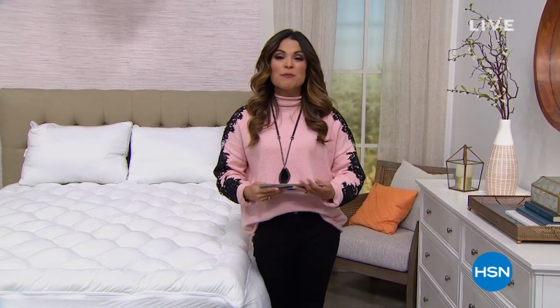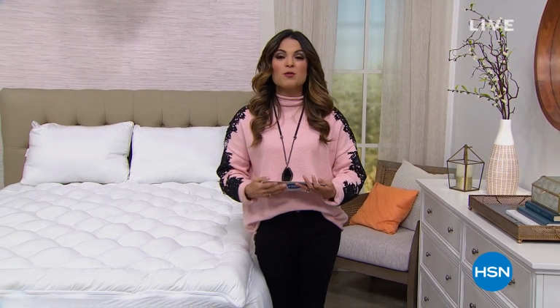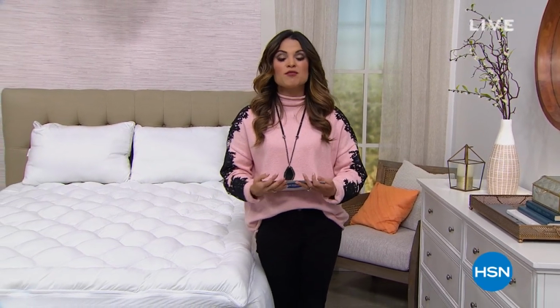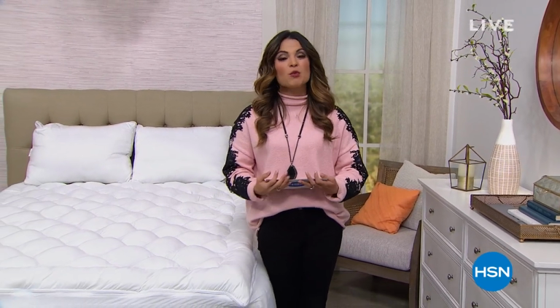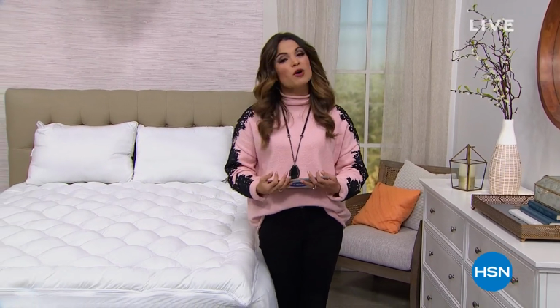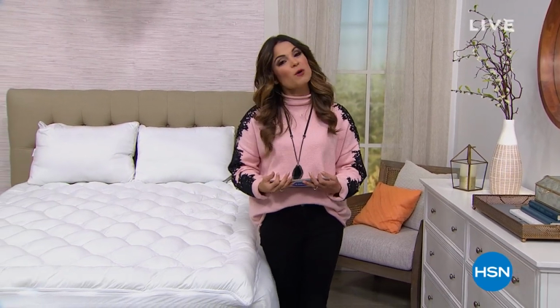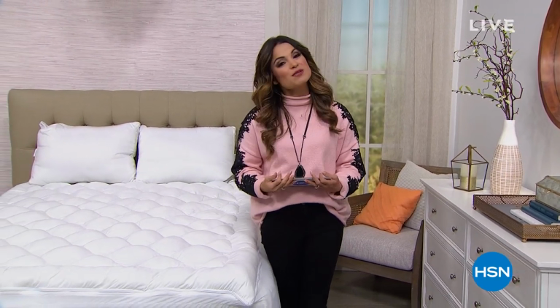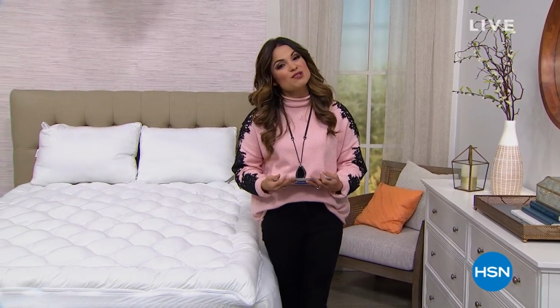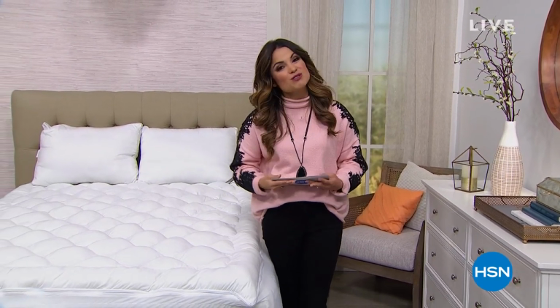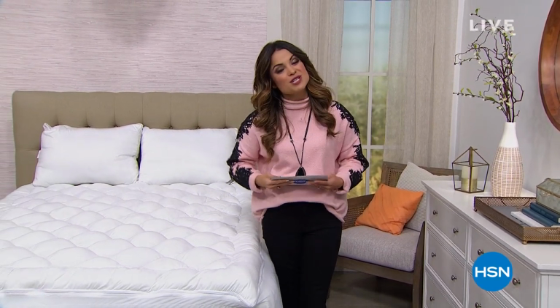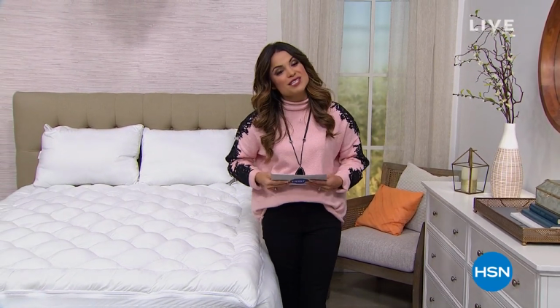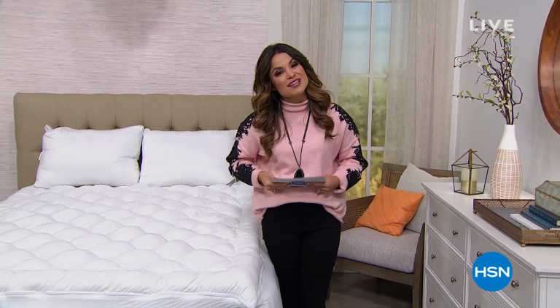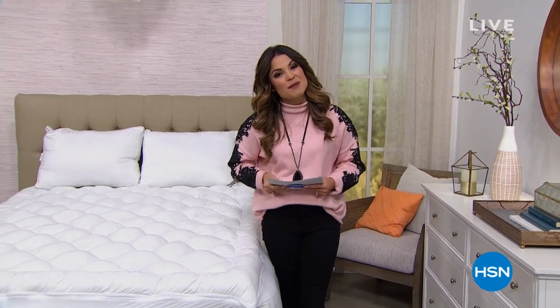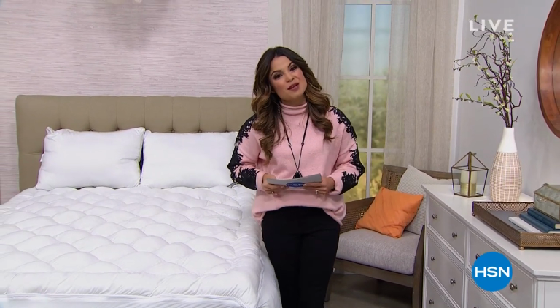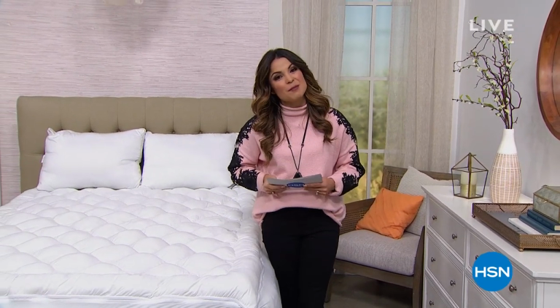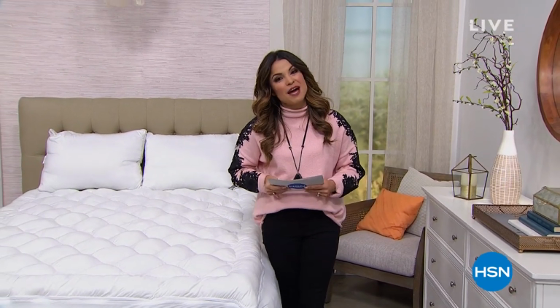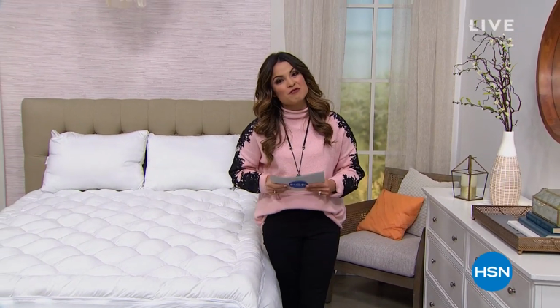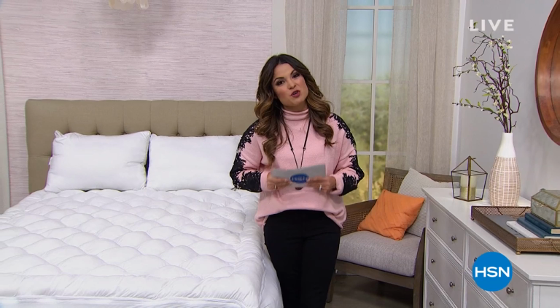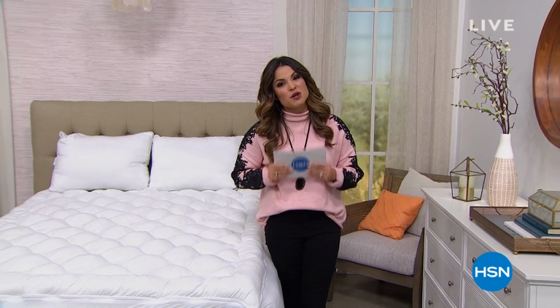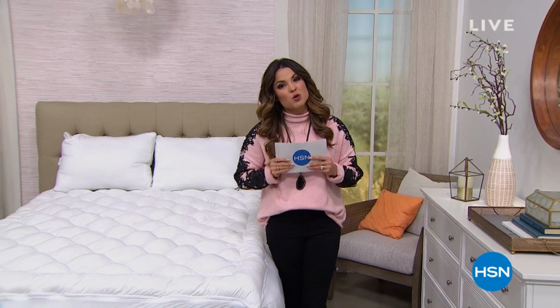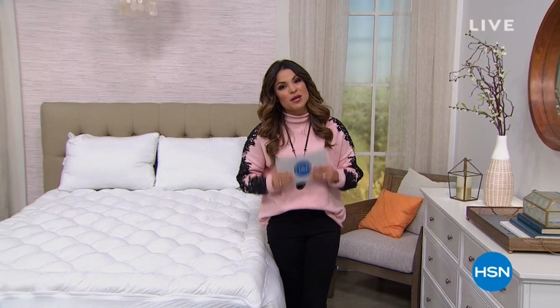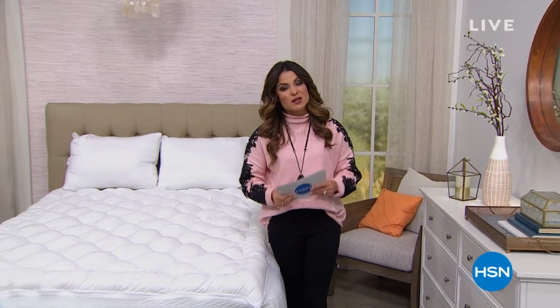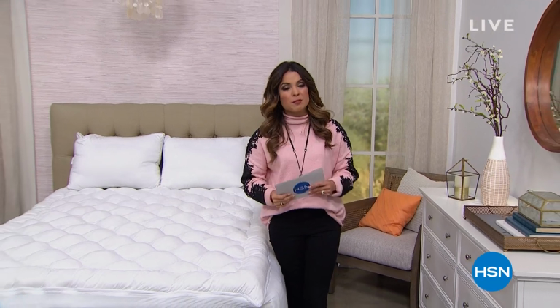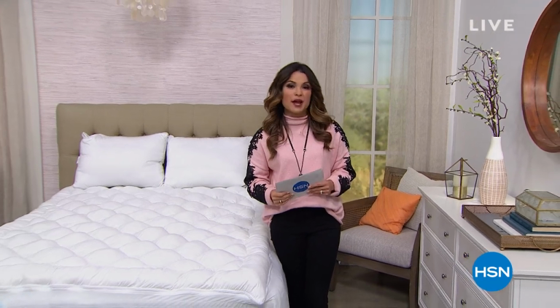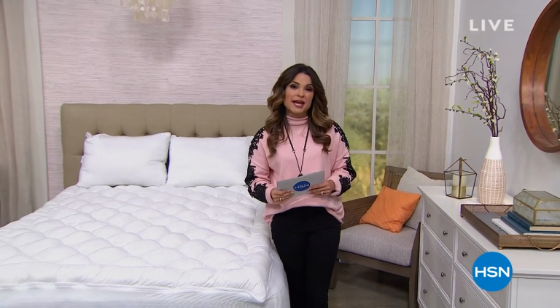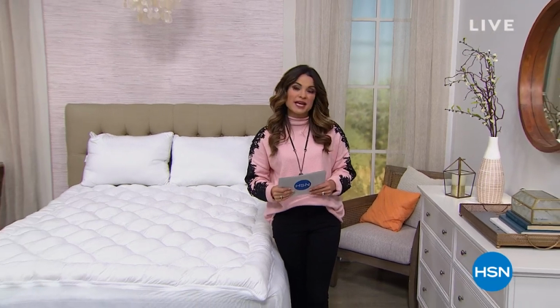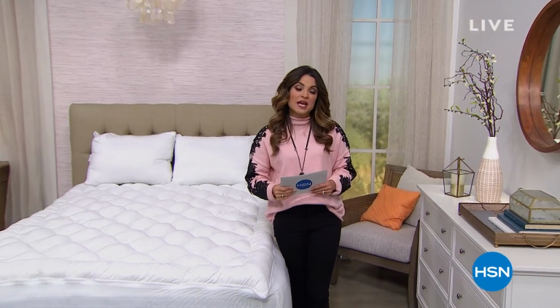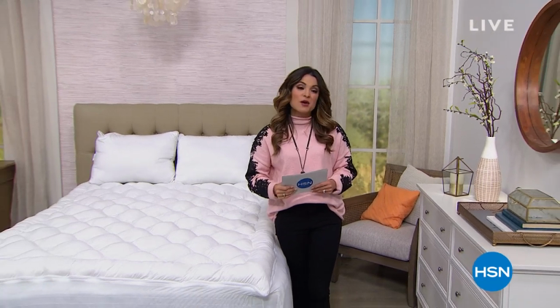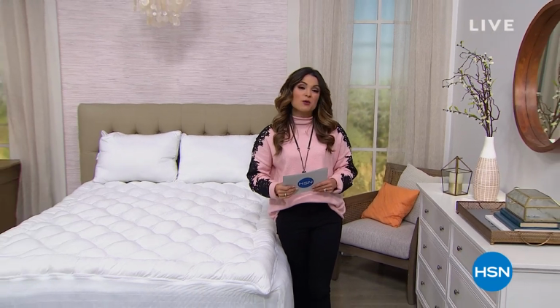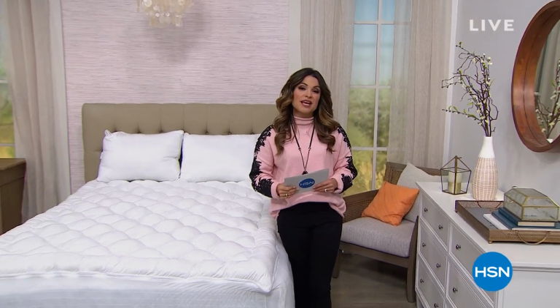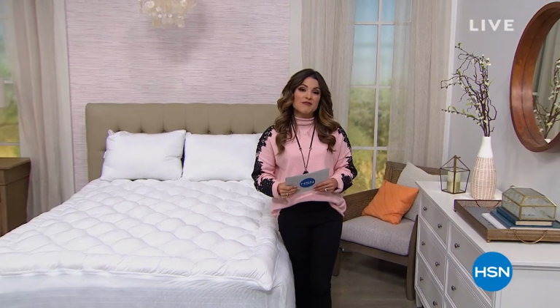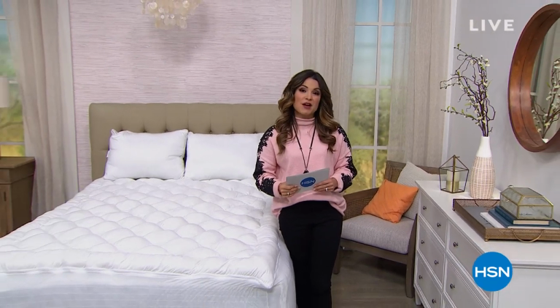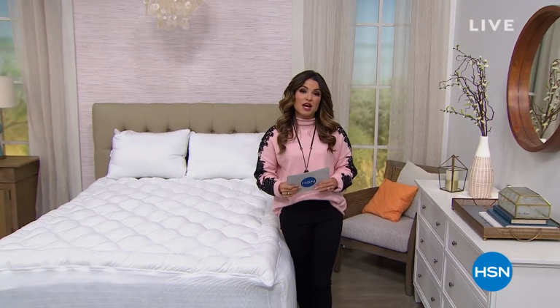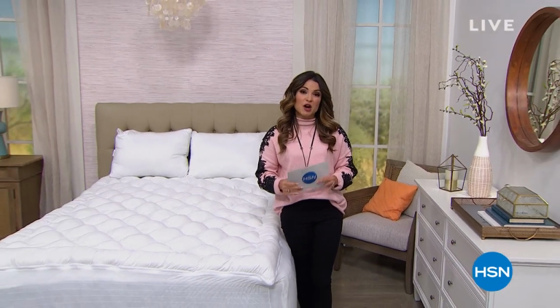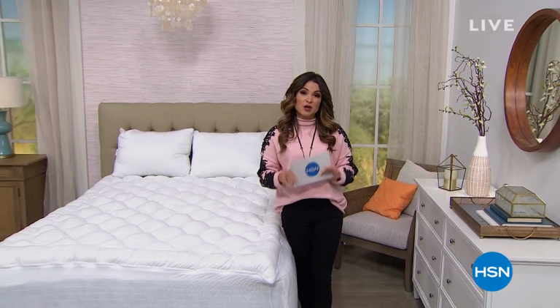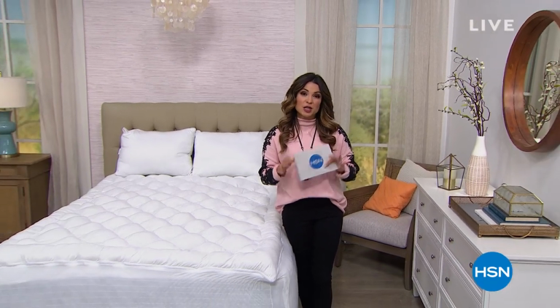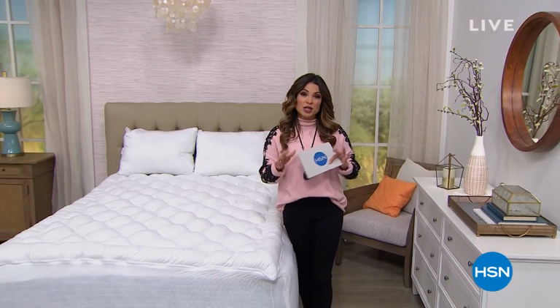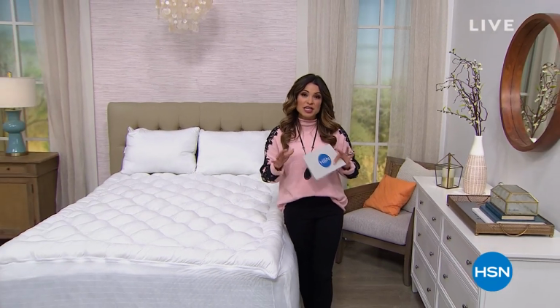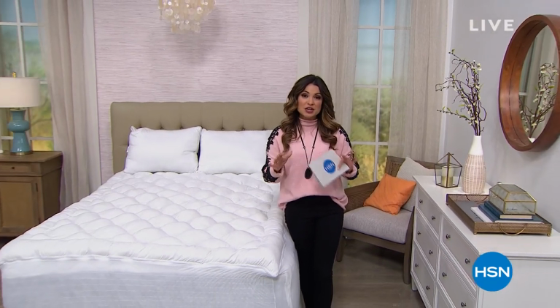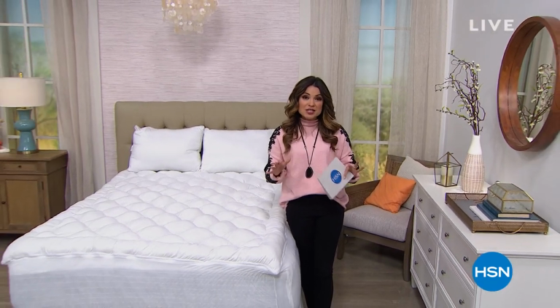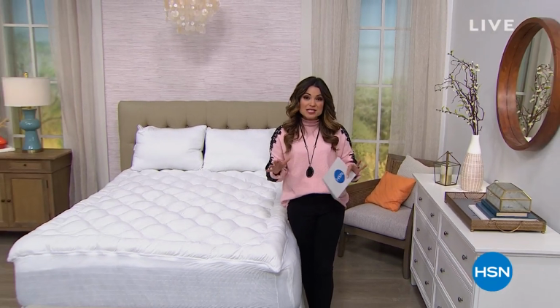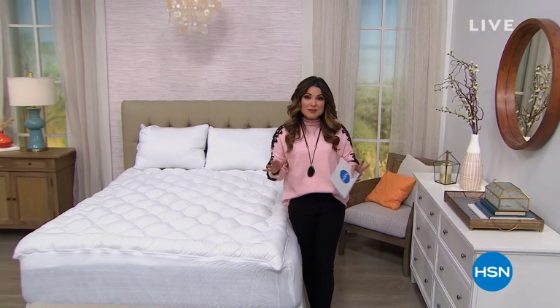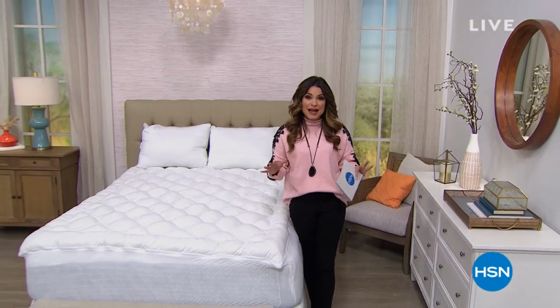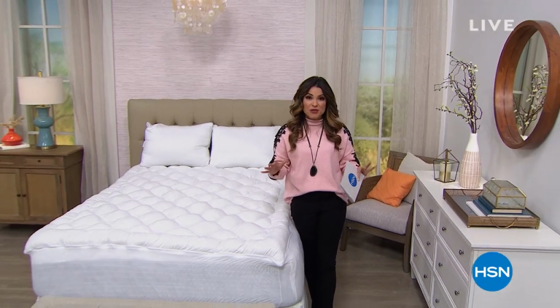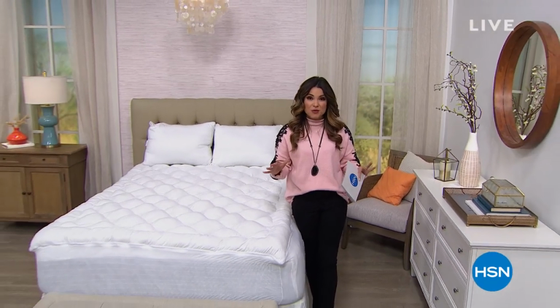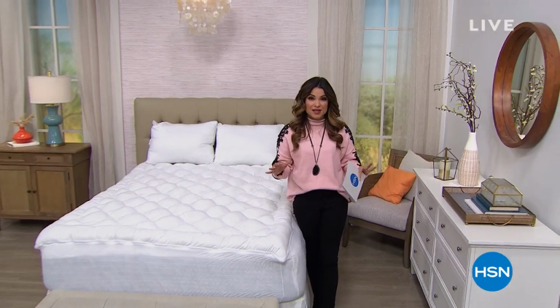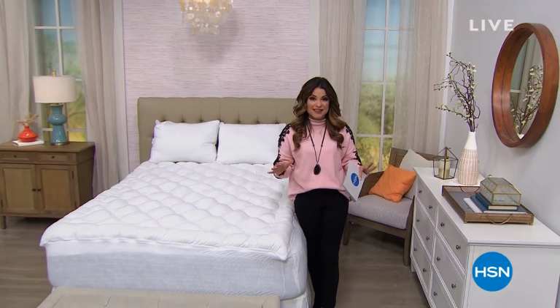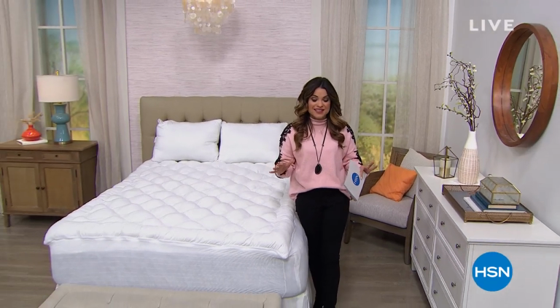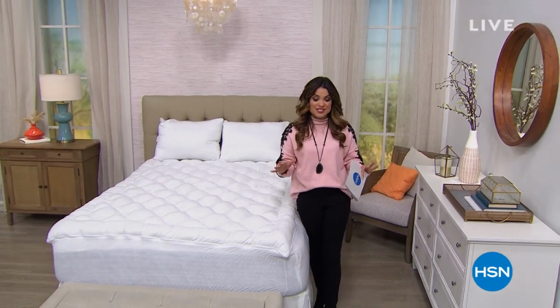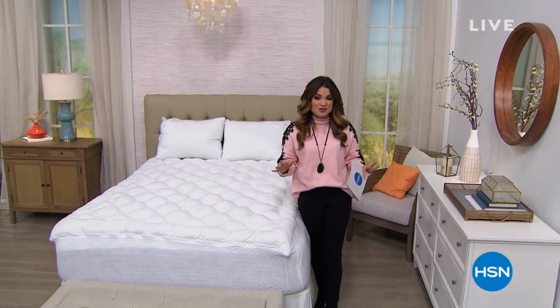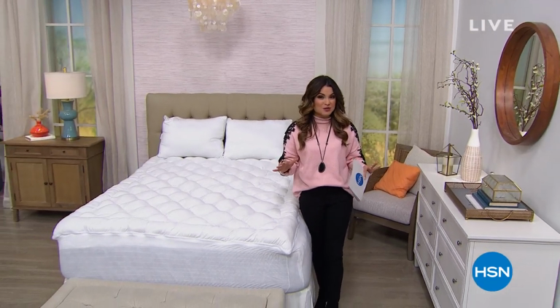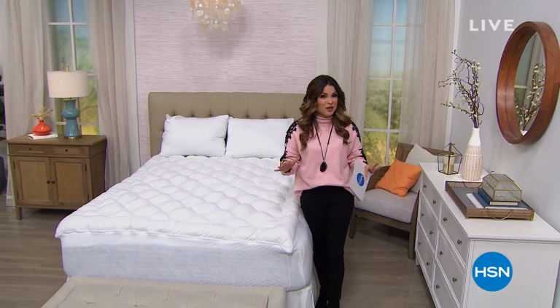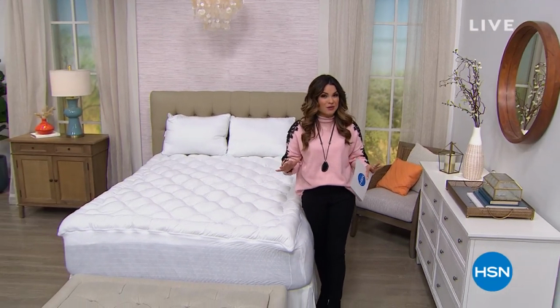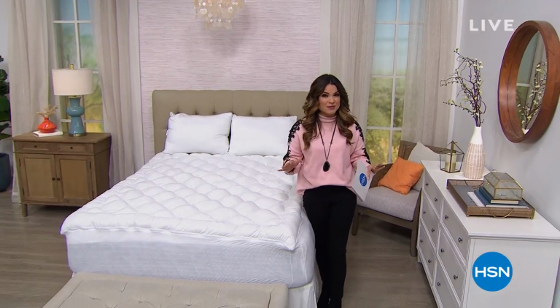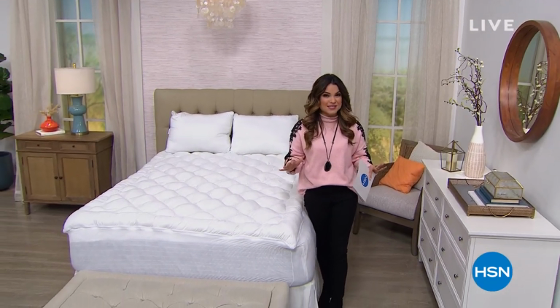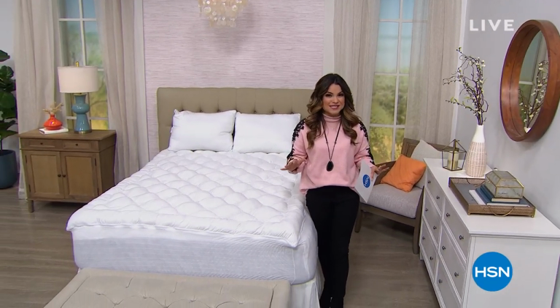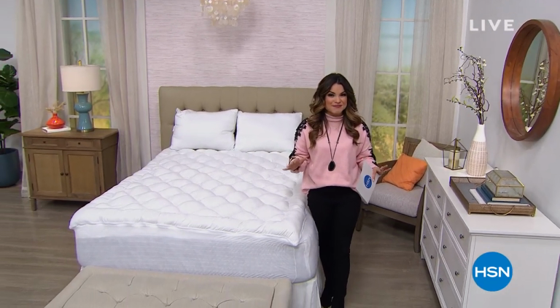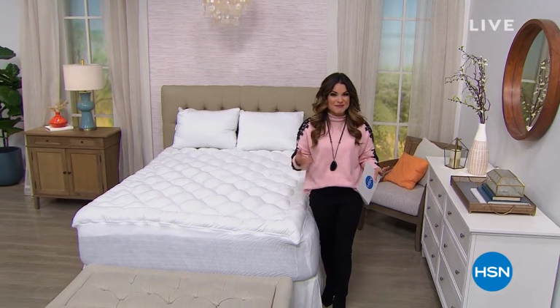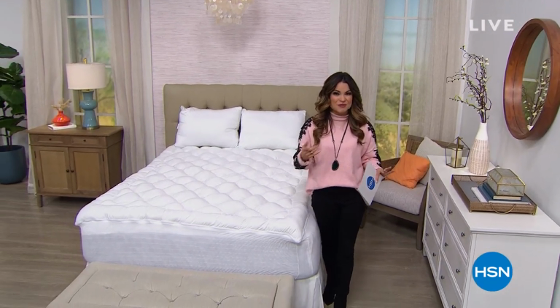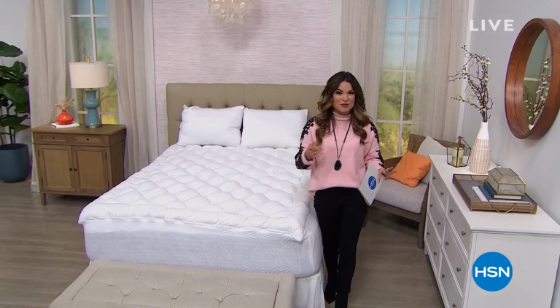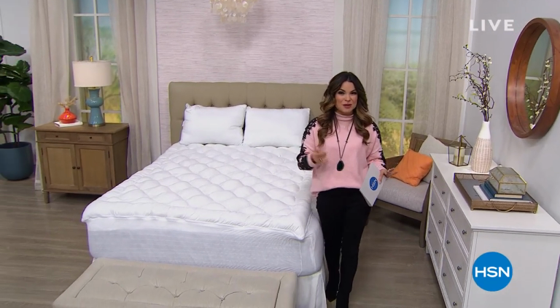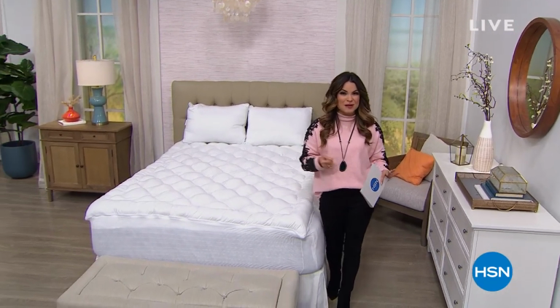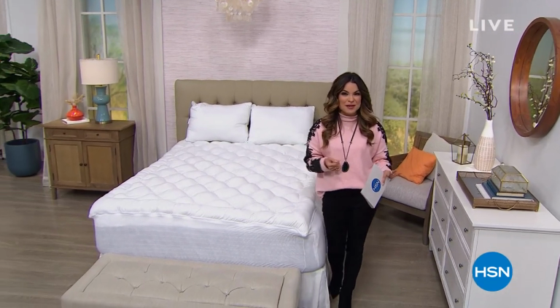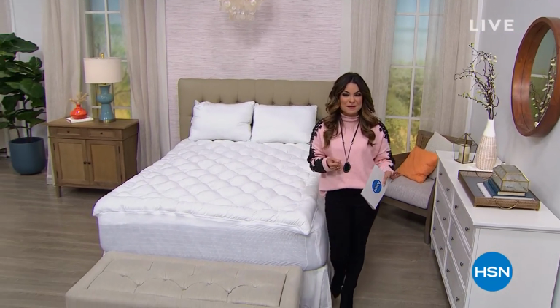We have more home solutions coming up after a quick break, including our clearance pathway lights. You do not want to miss them — we'll be right back.